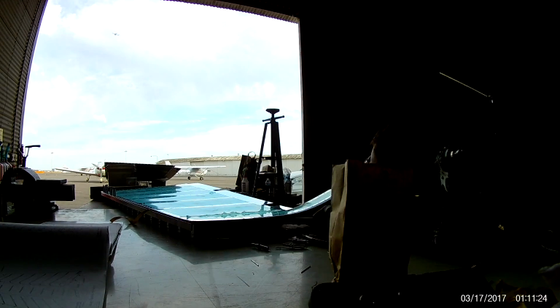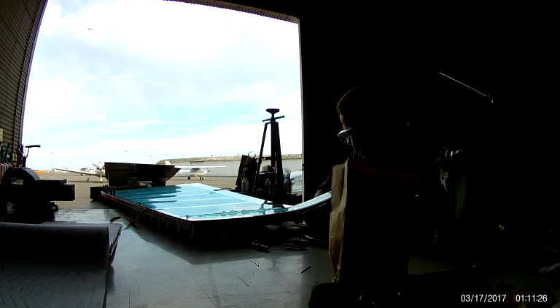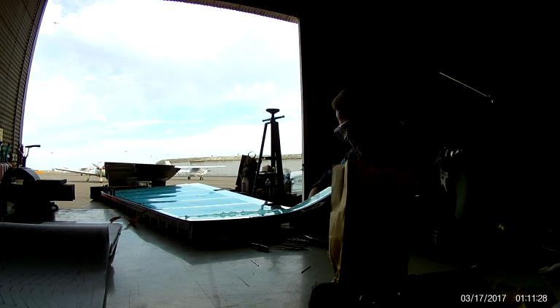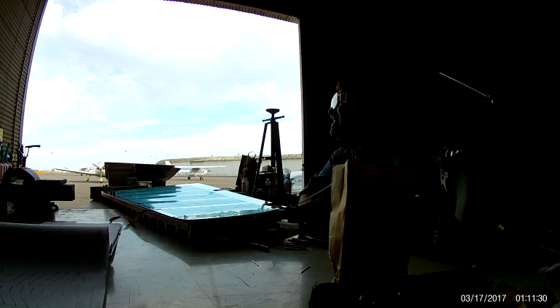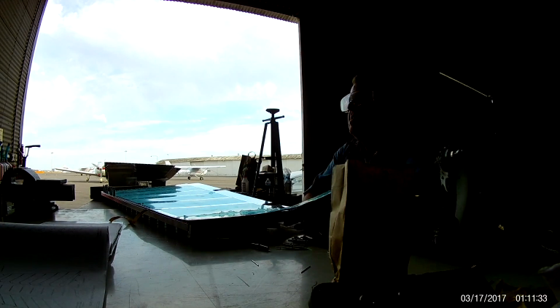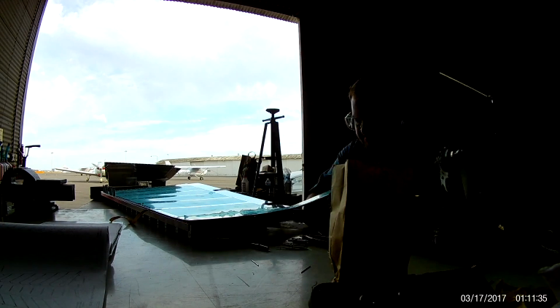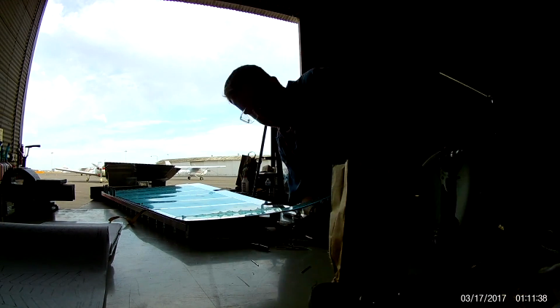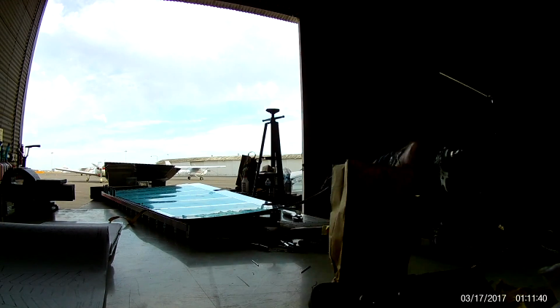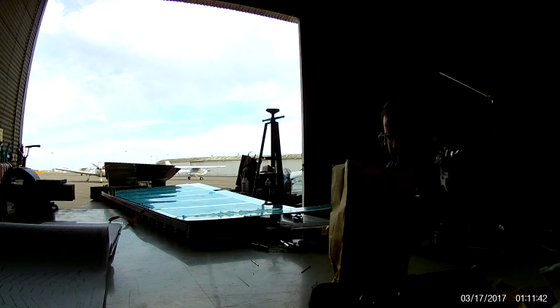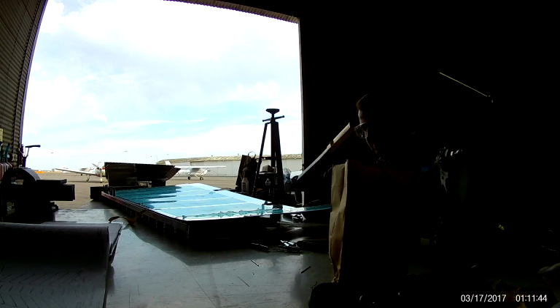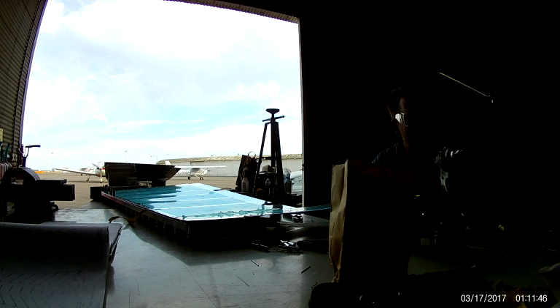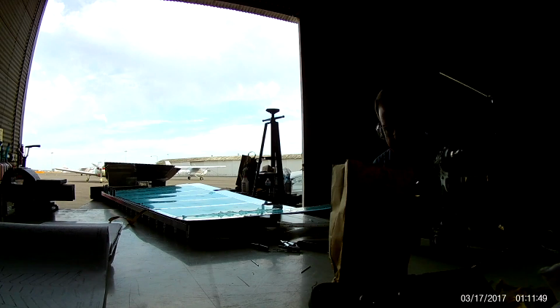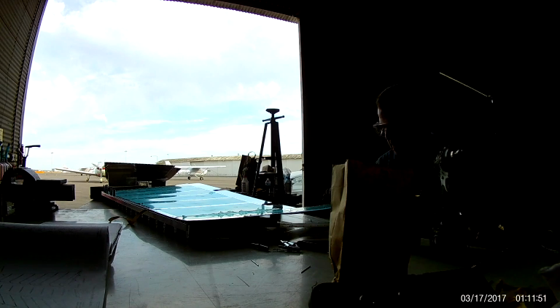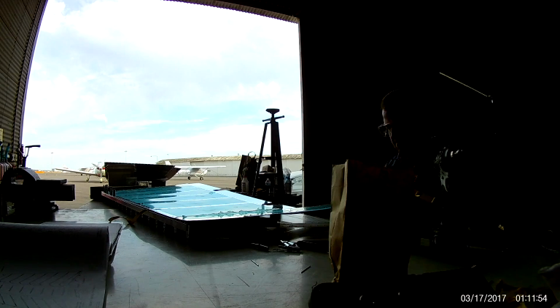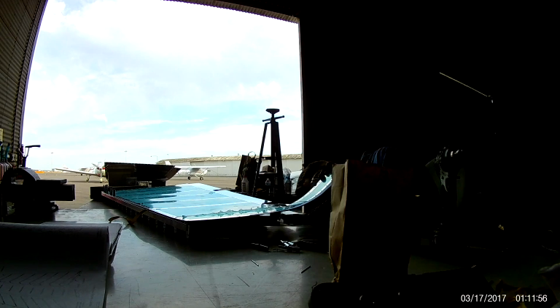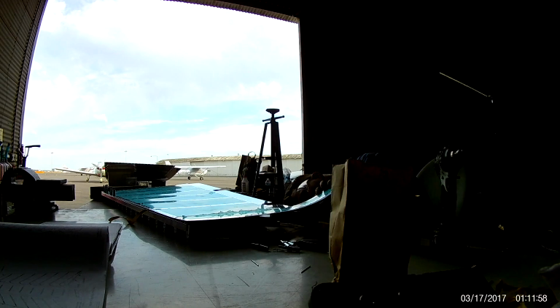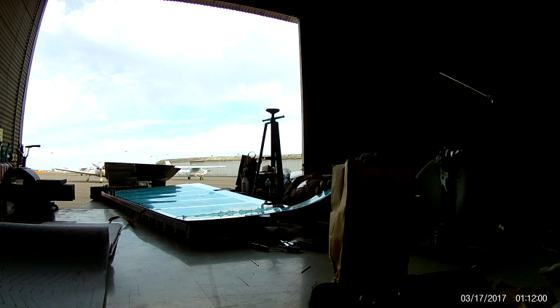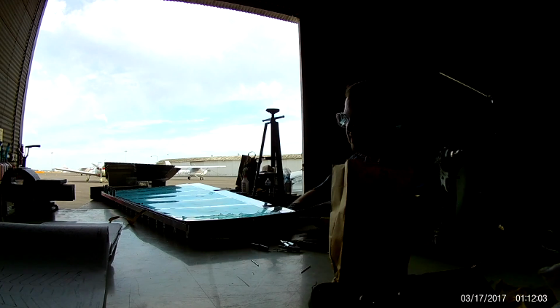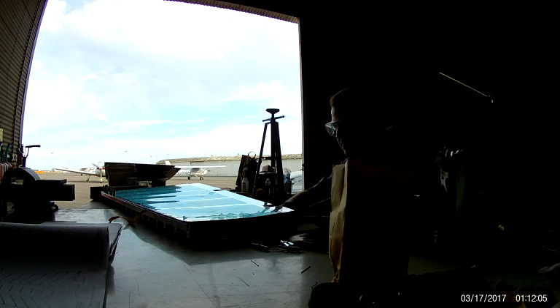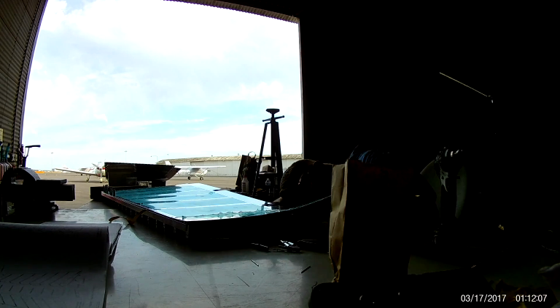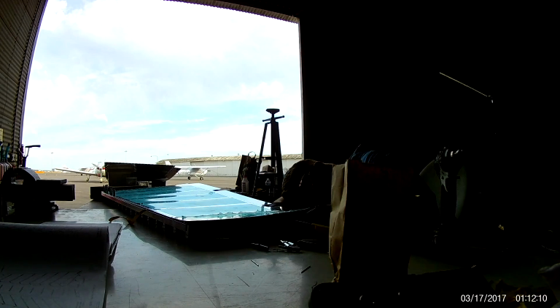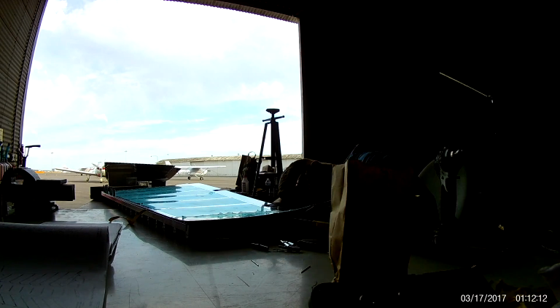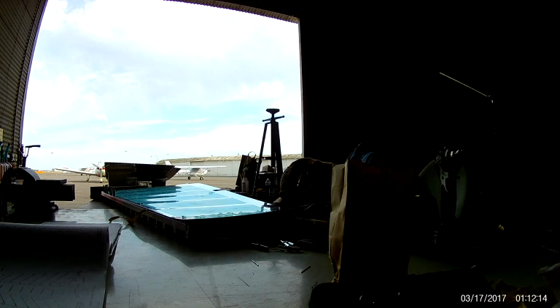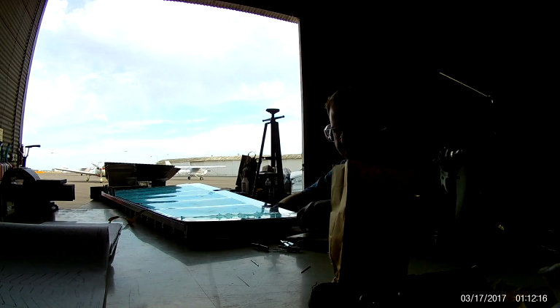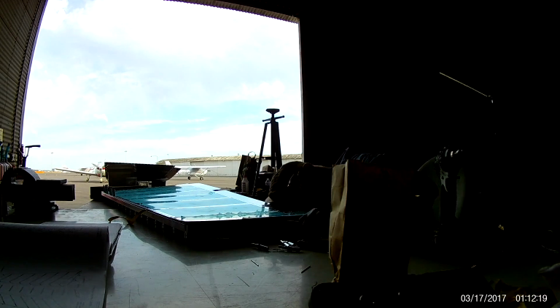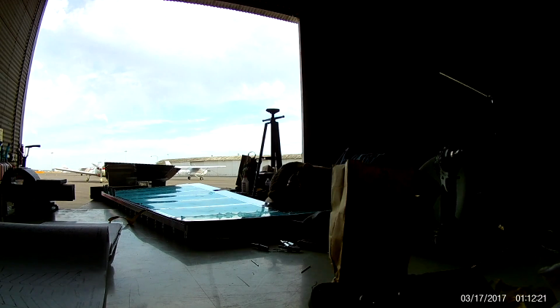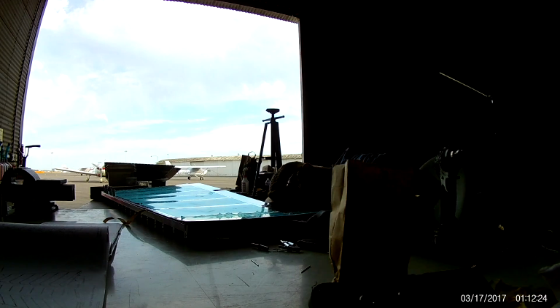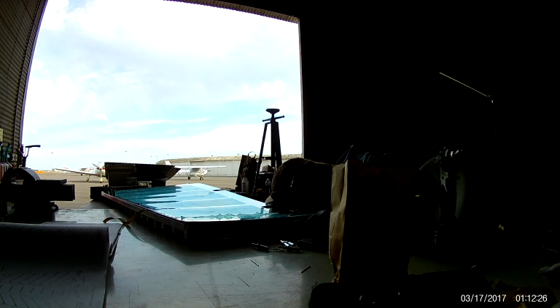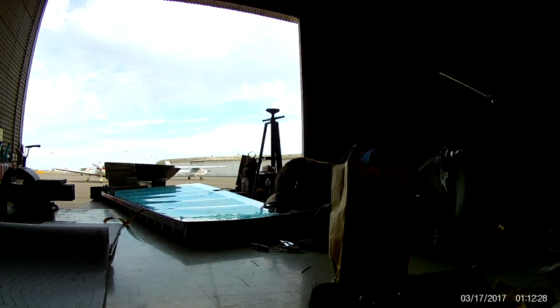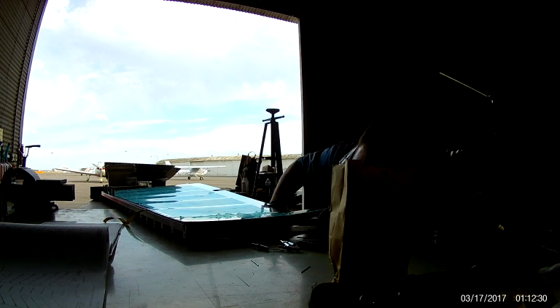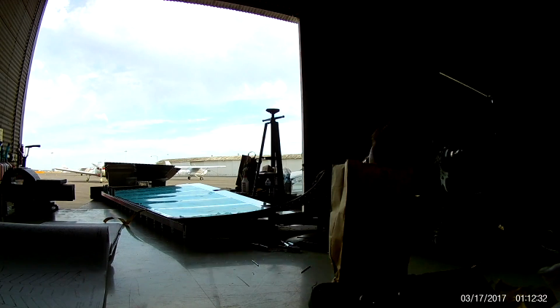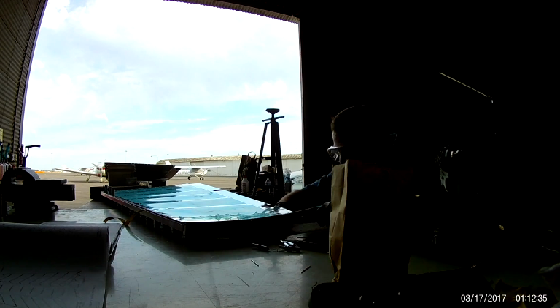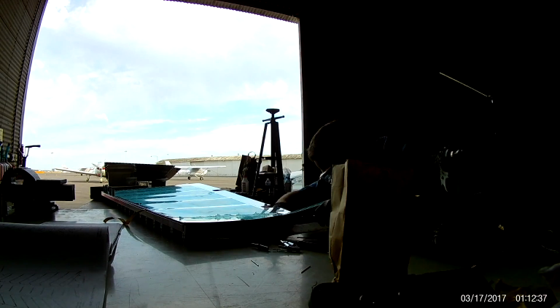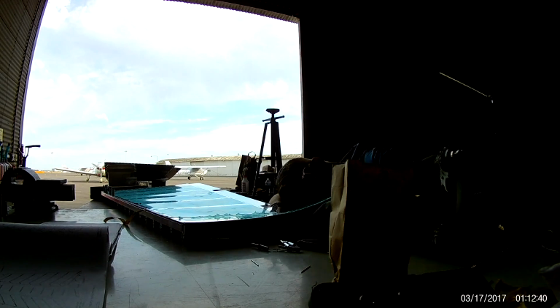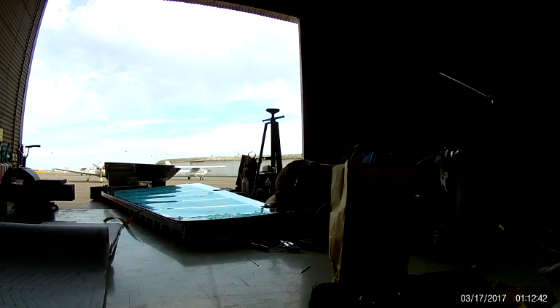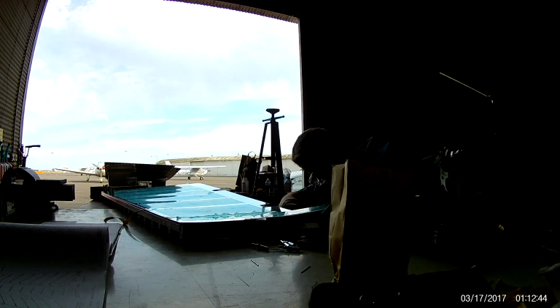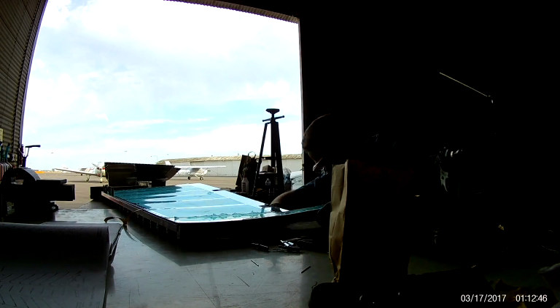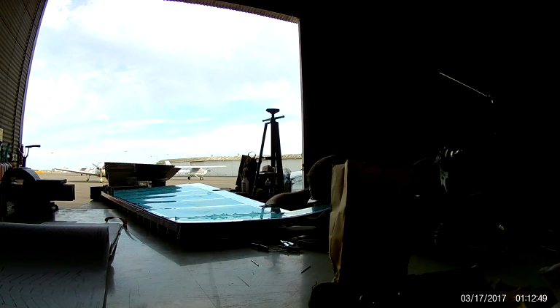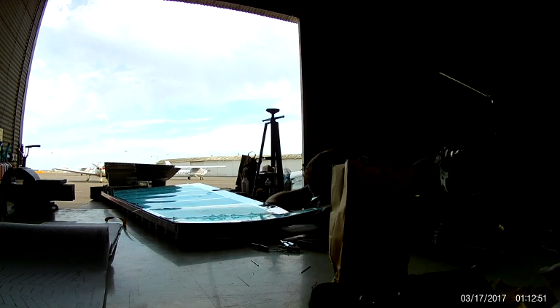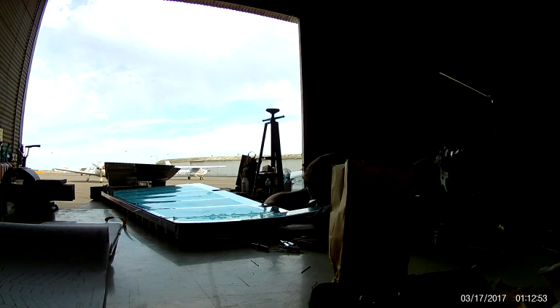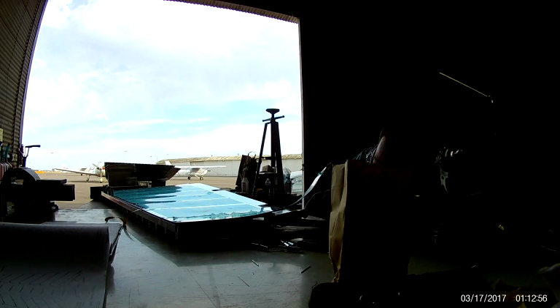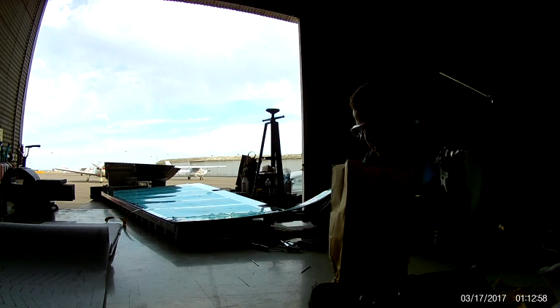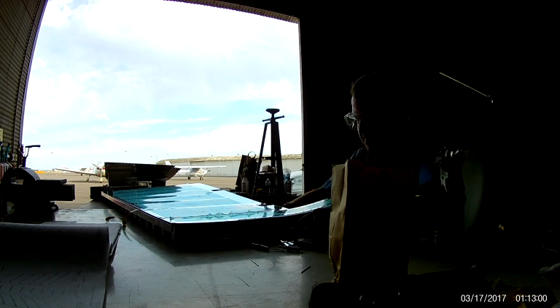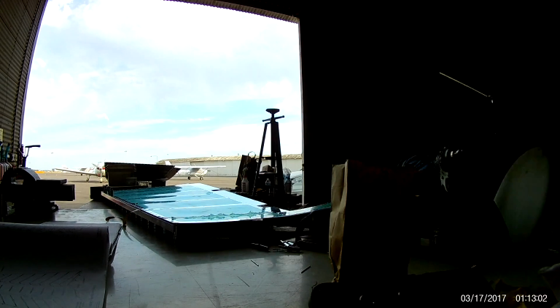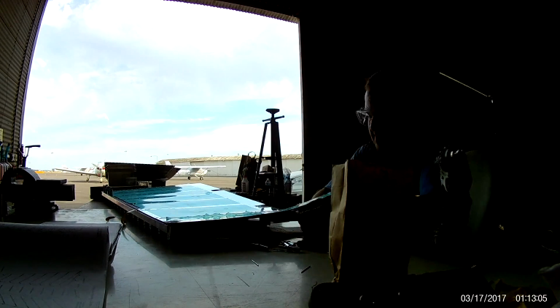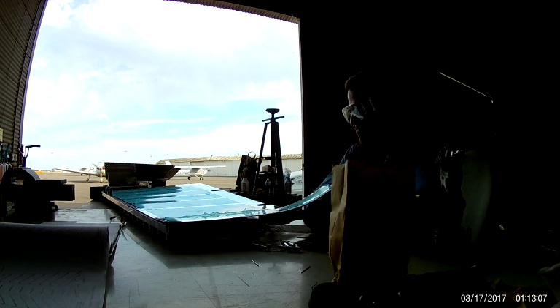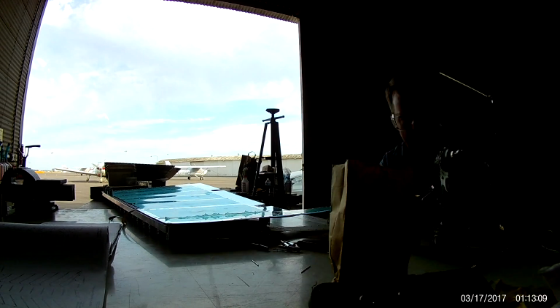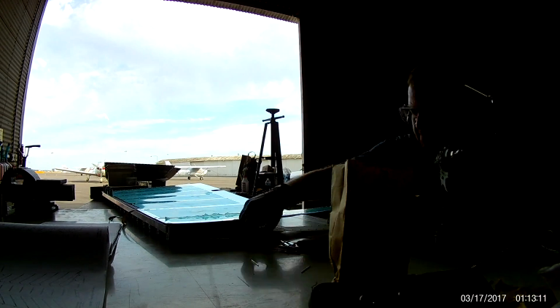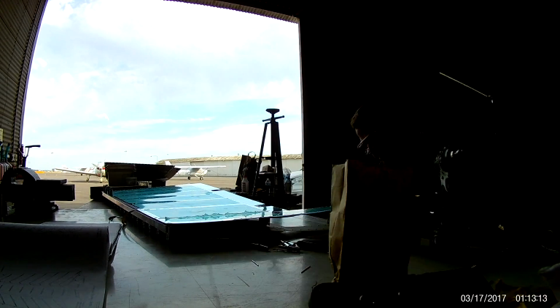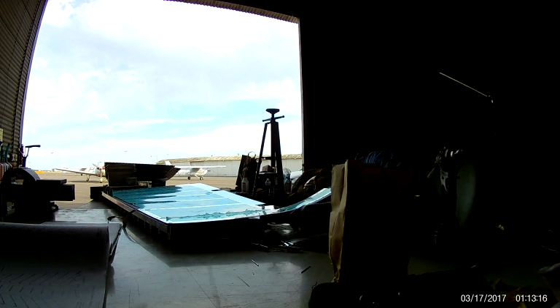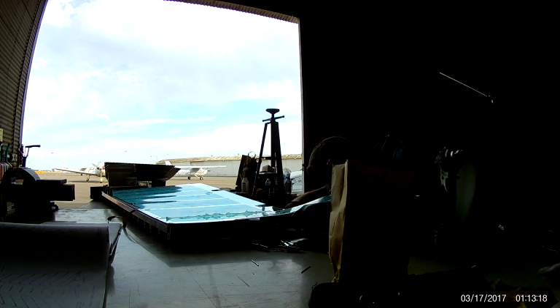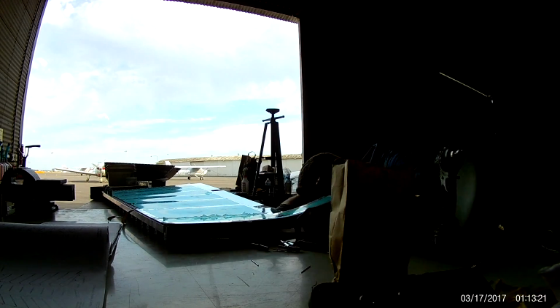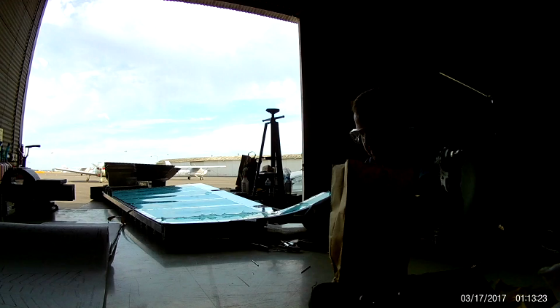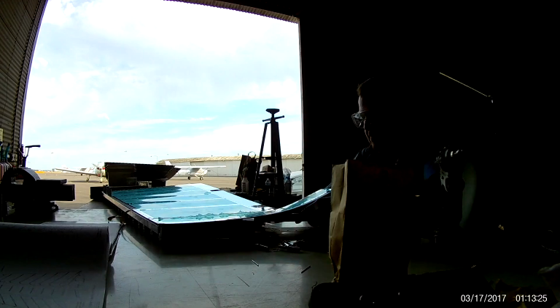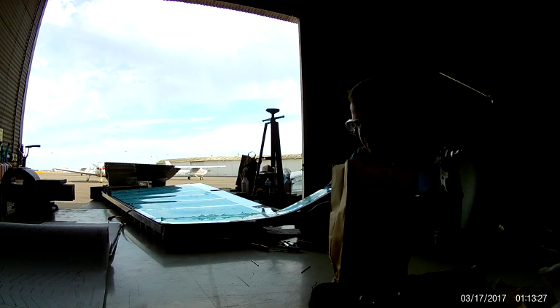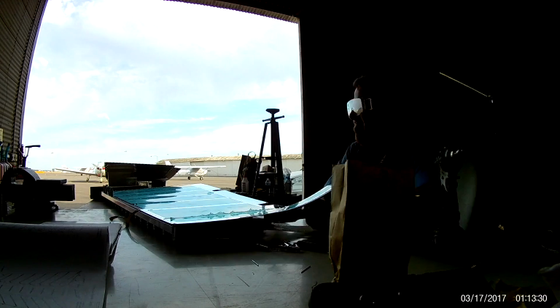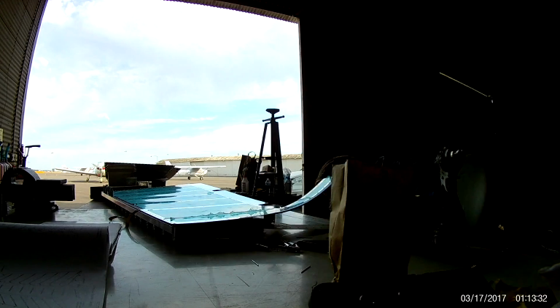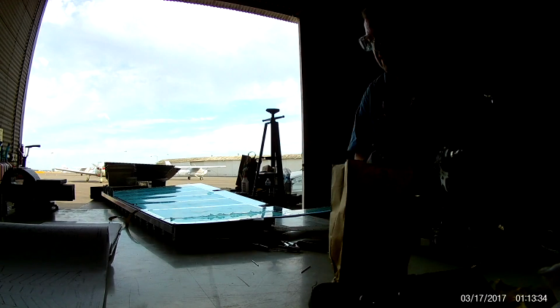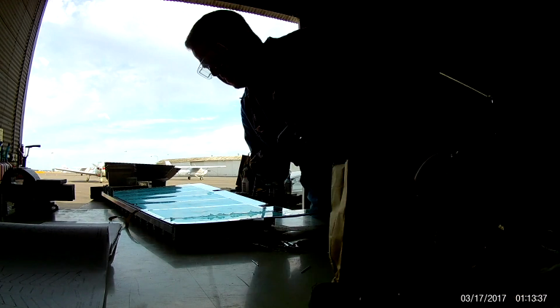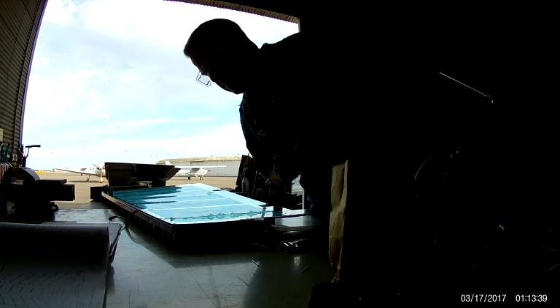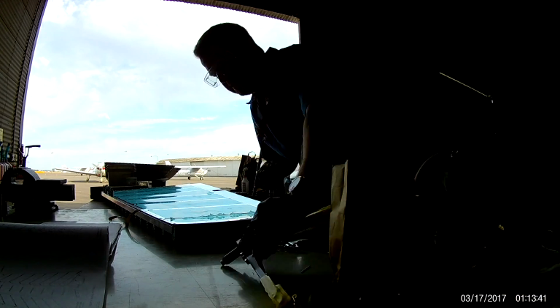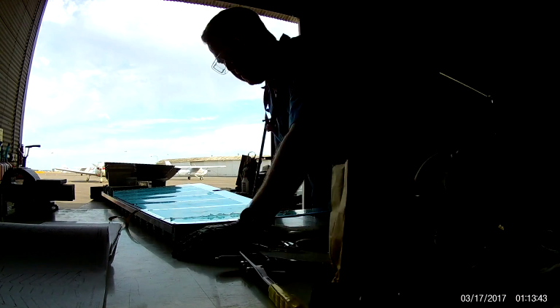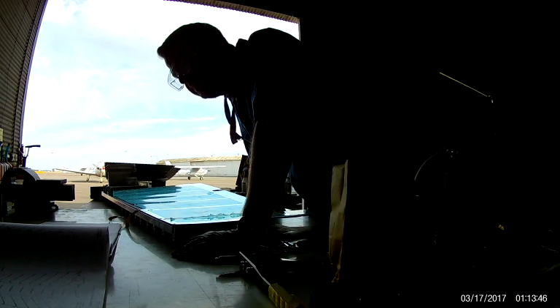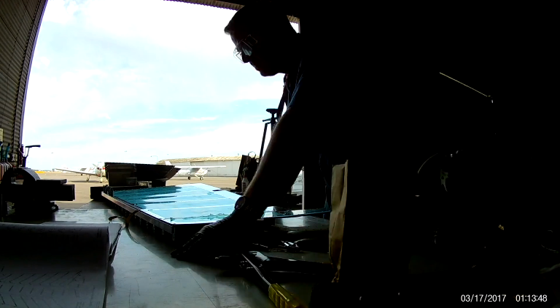It's nice to see that I give everyone an angle where they can actually see what's going on. This looks like I'm trying to crawl into the rudder.